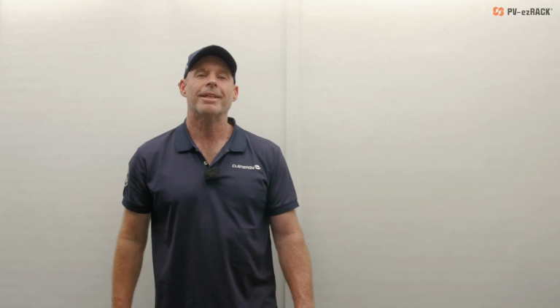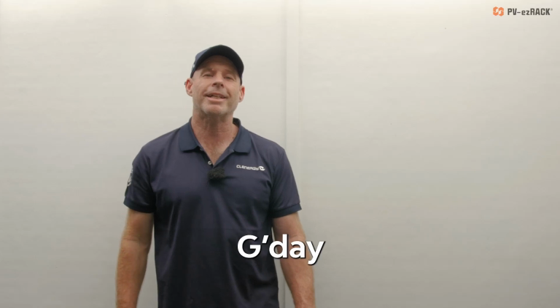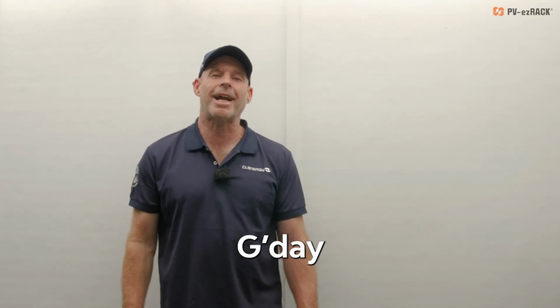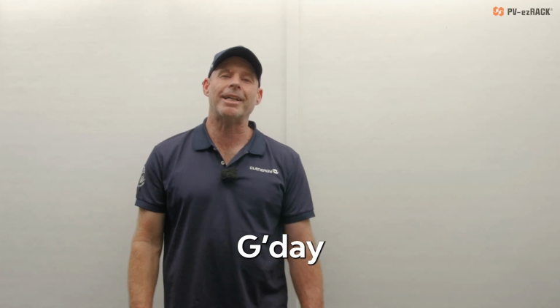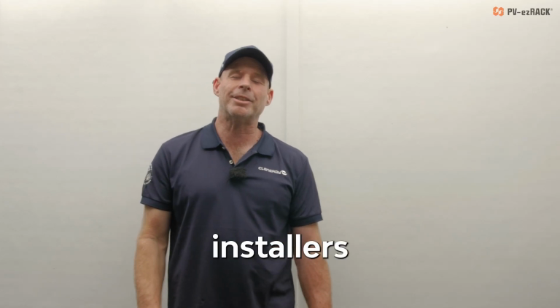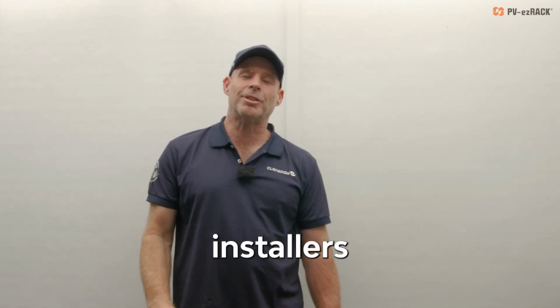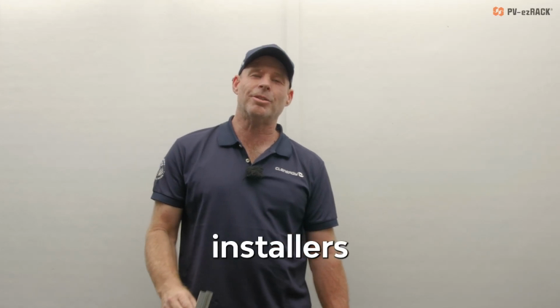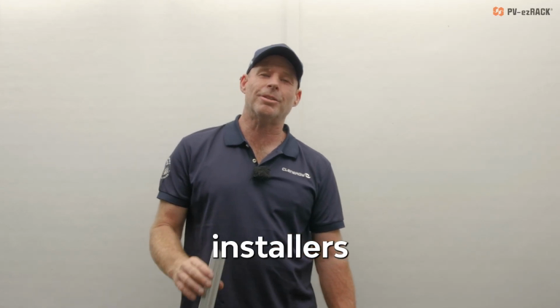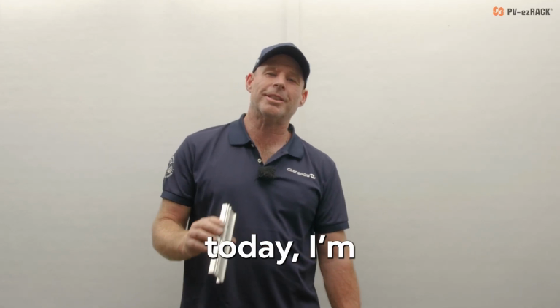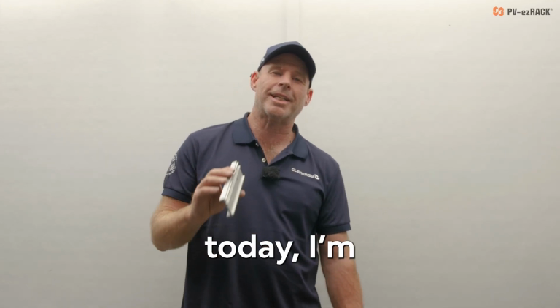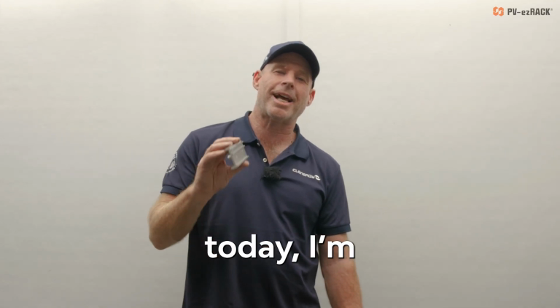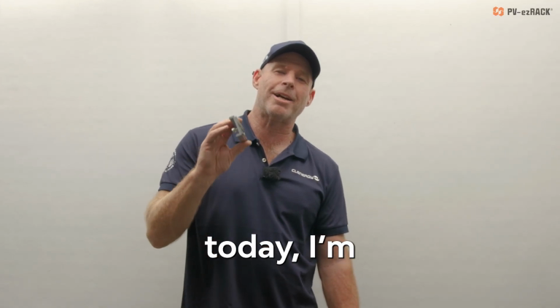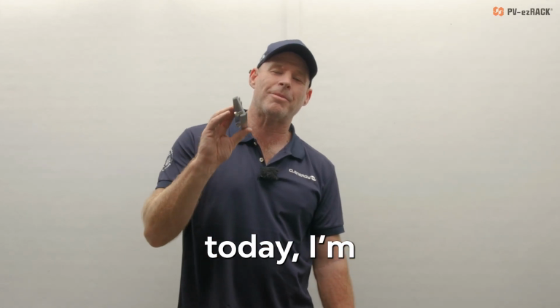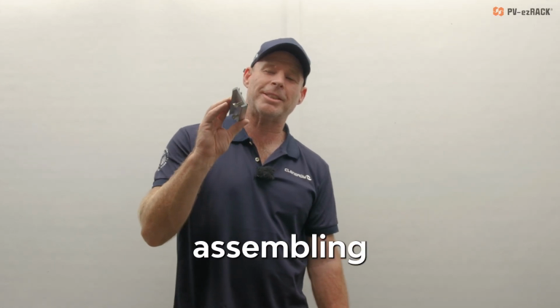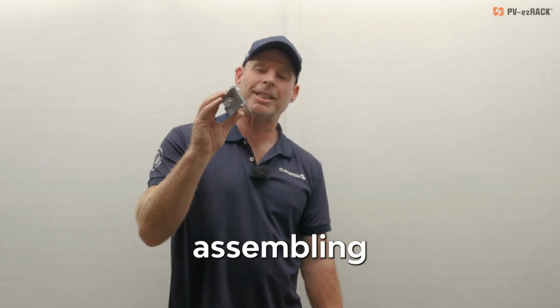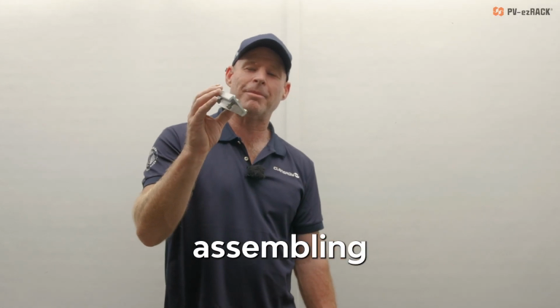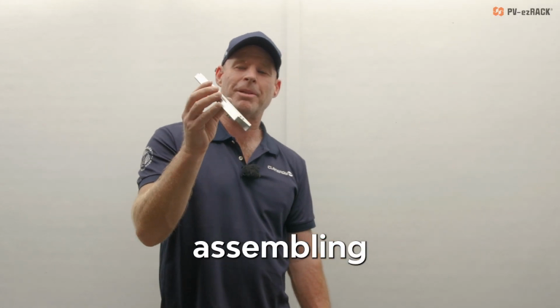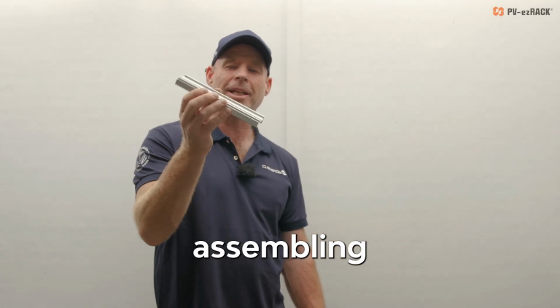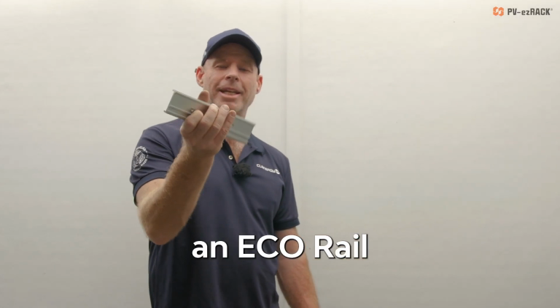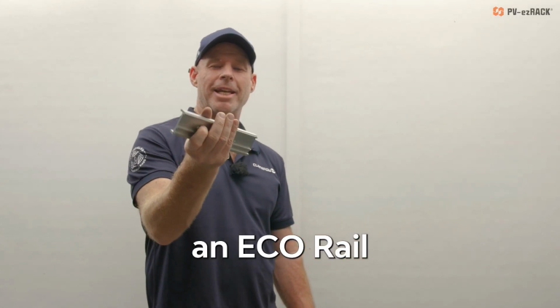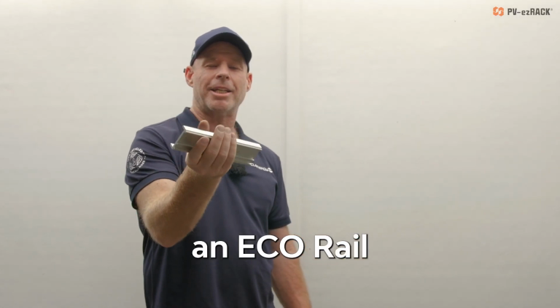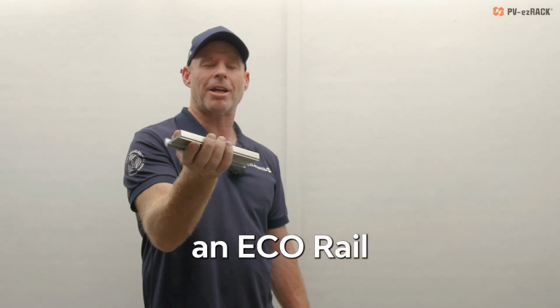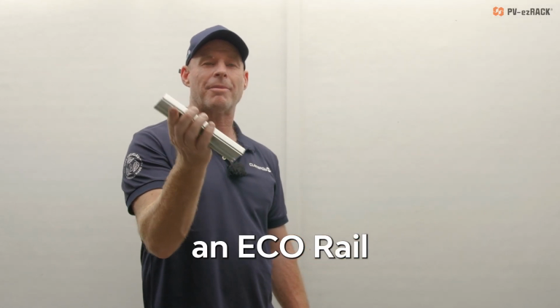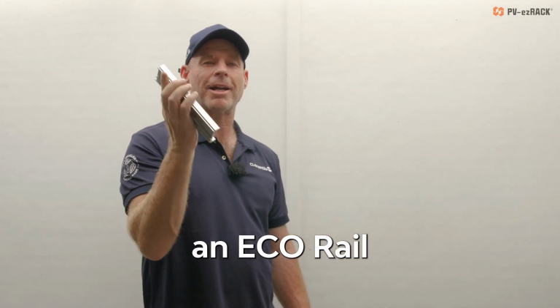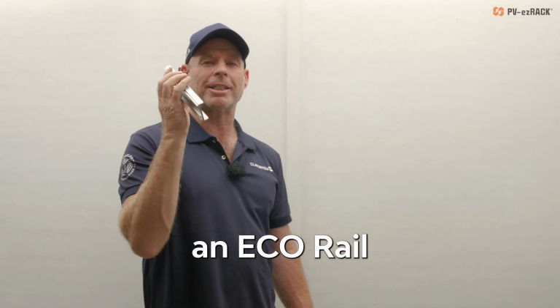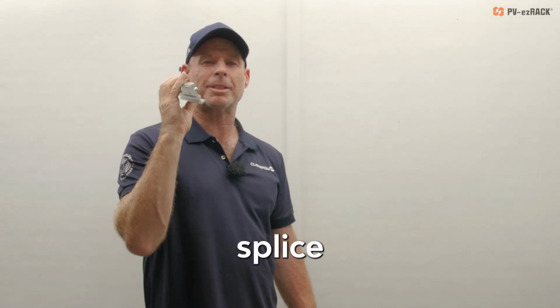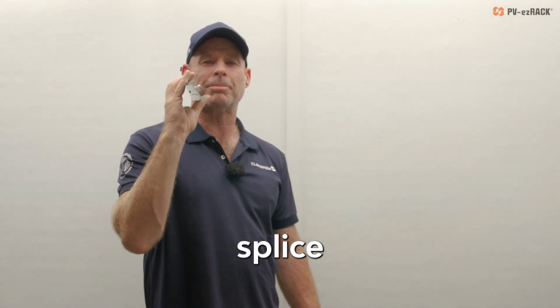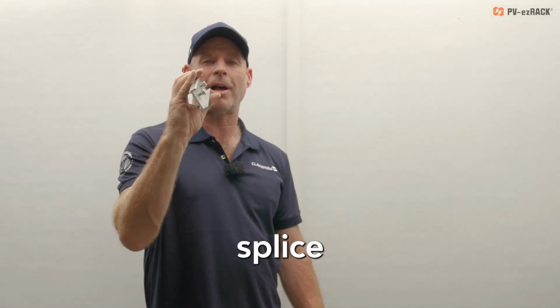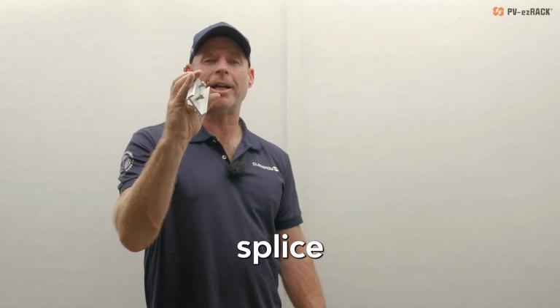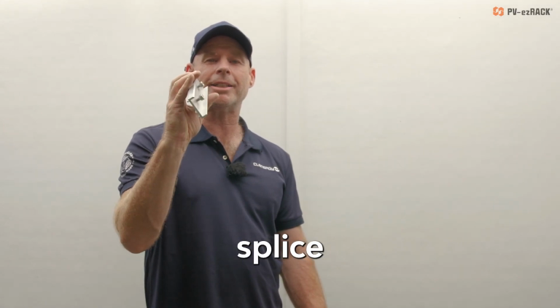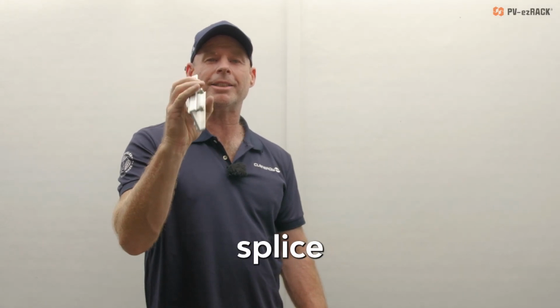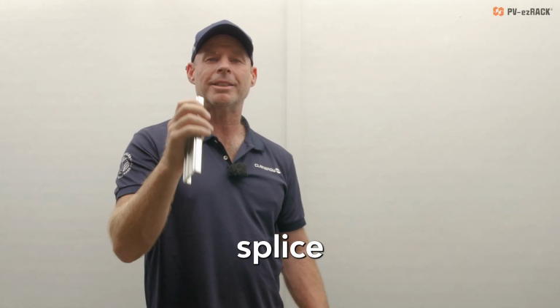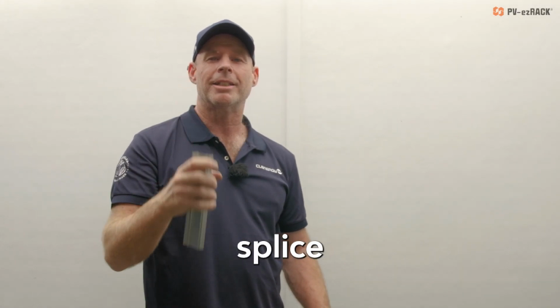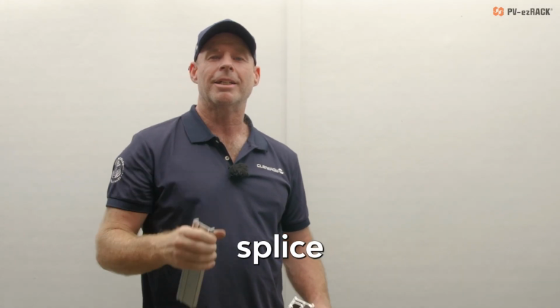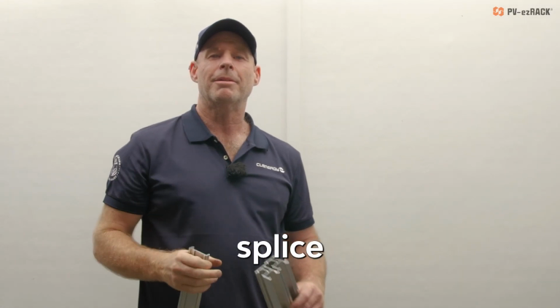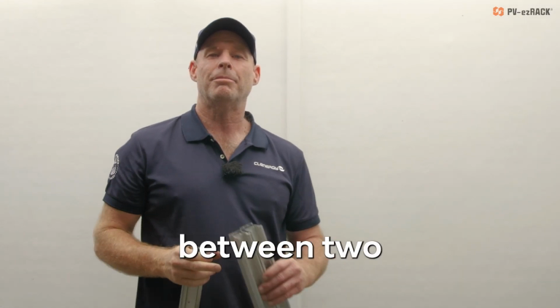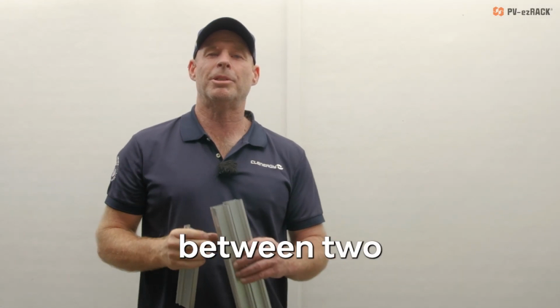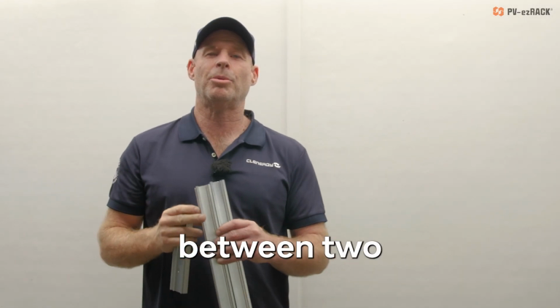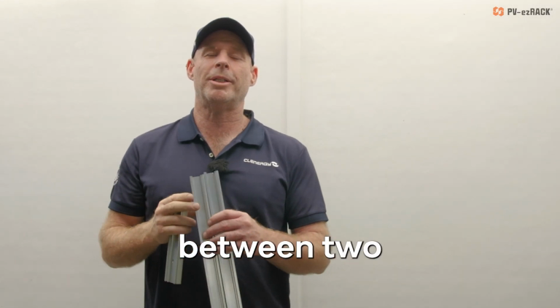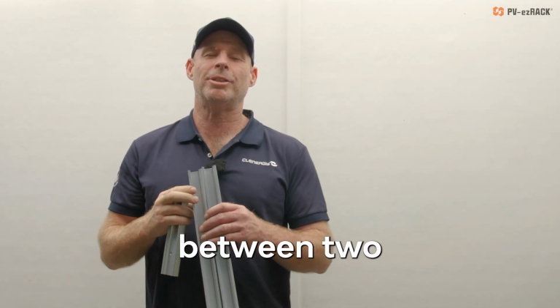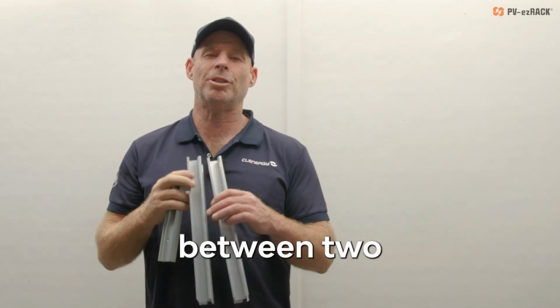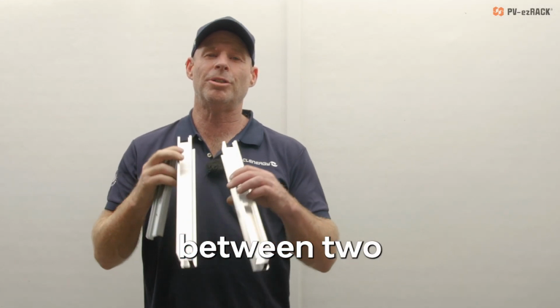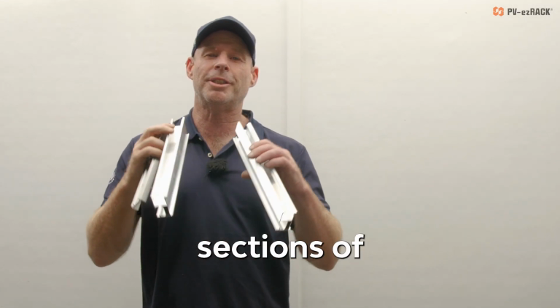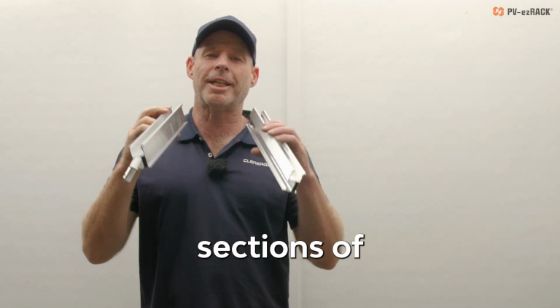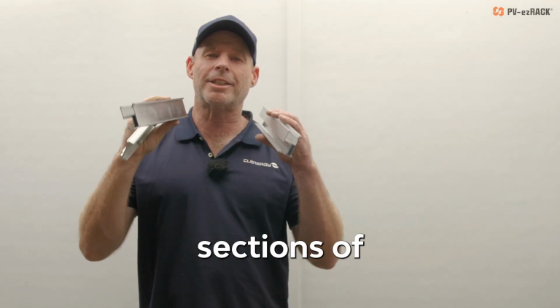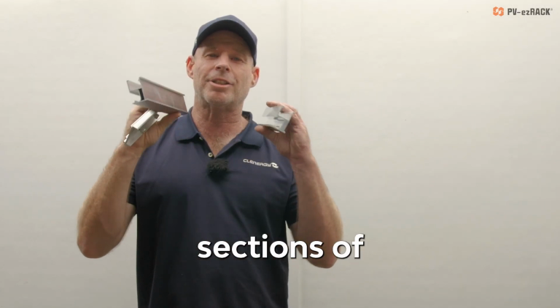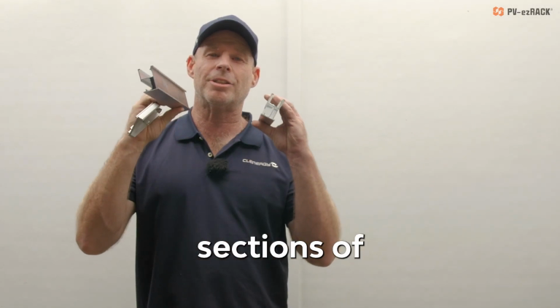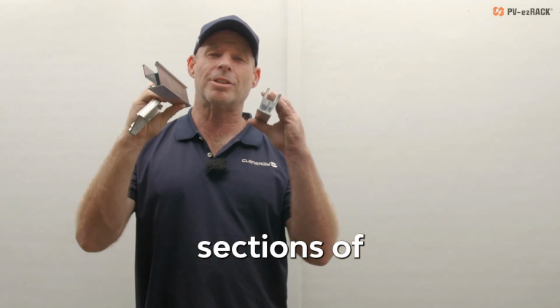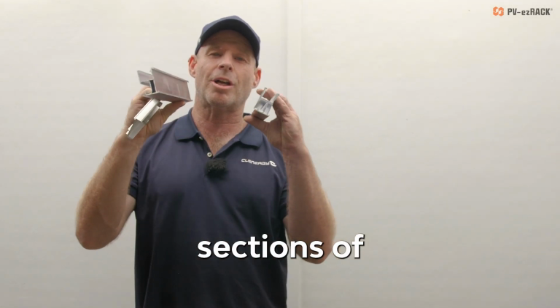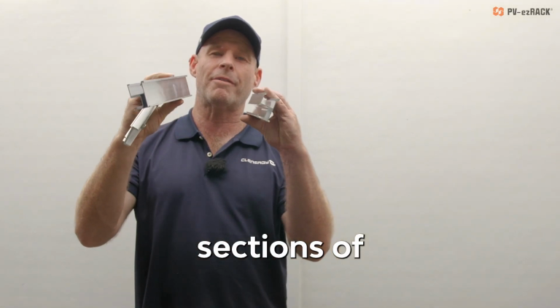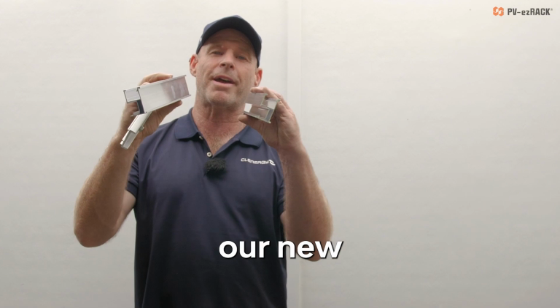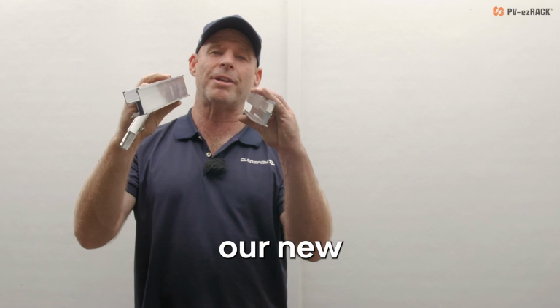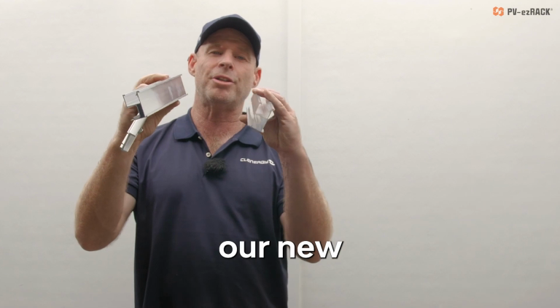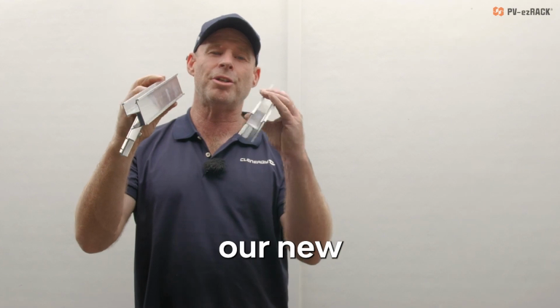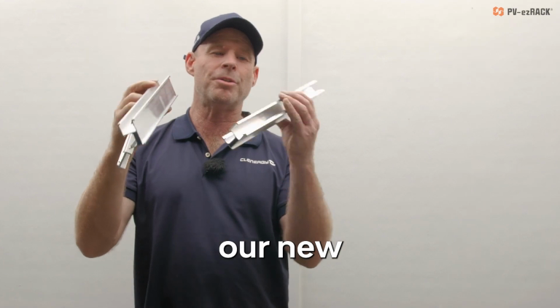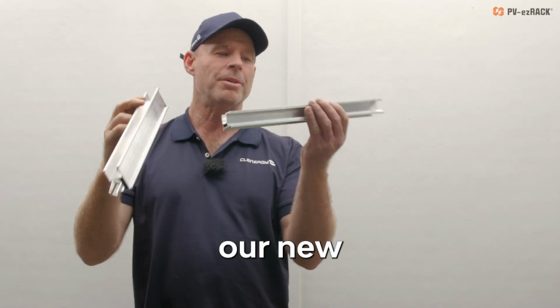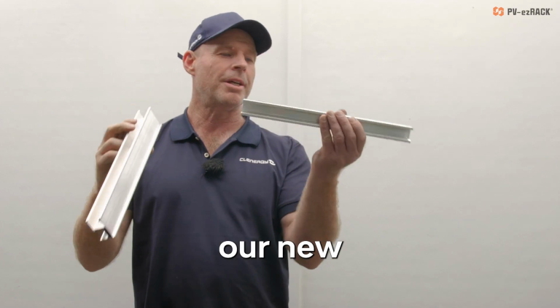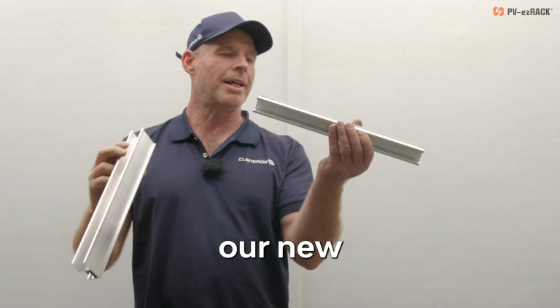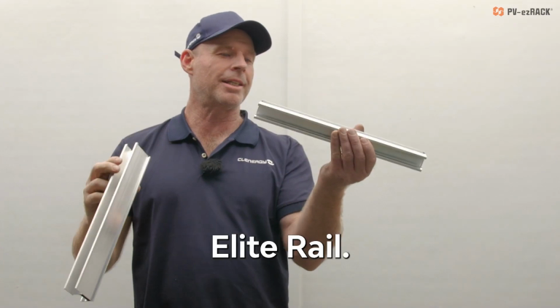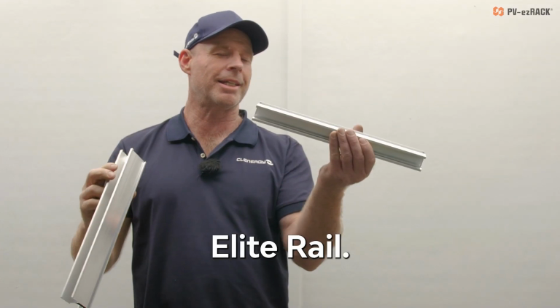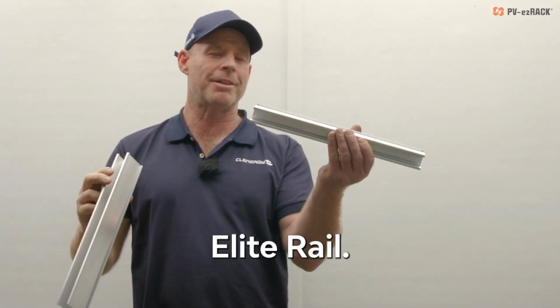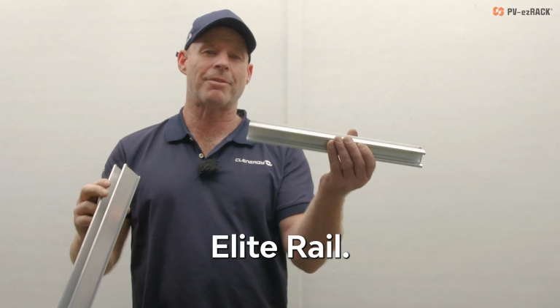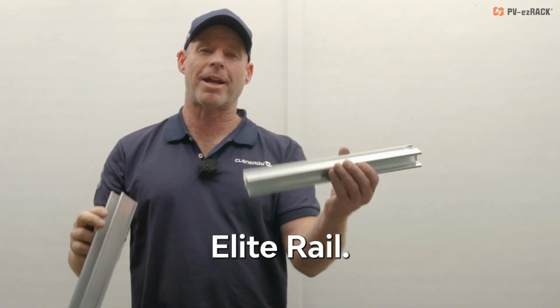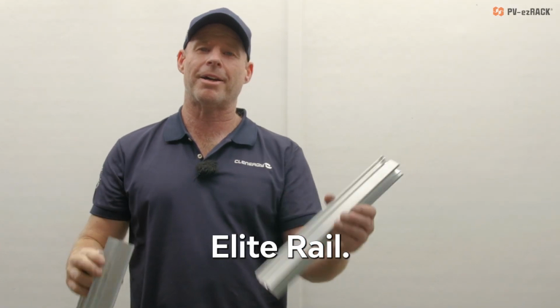G'day installers, today I'm assembling an eco rail splice between two sections of our new elite rail.